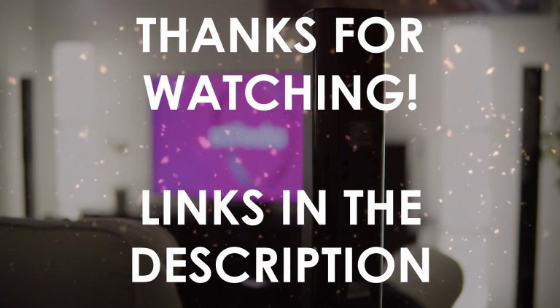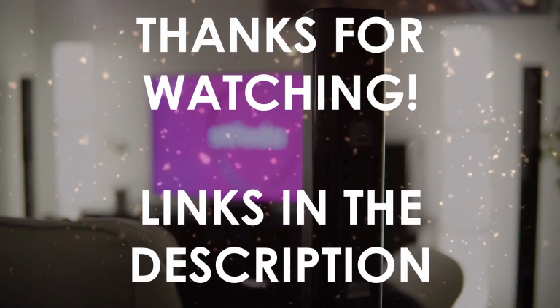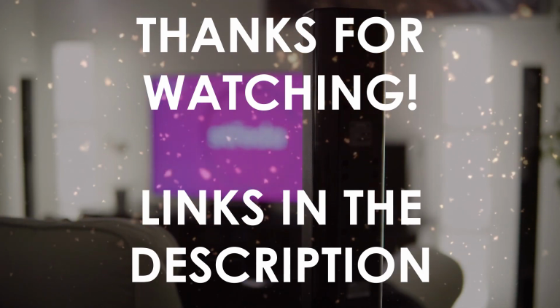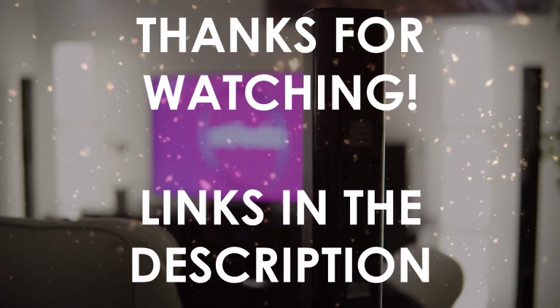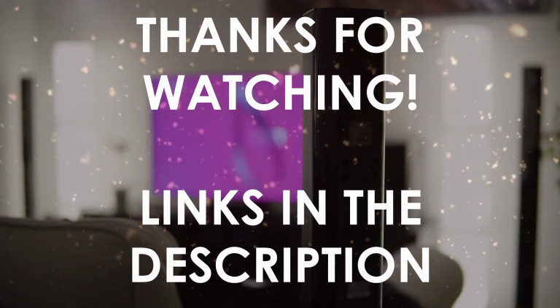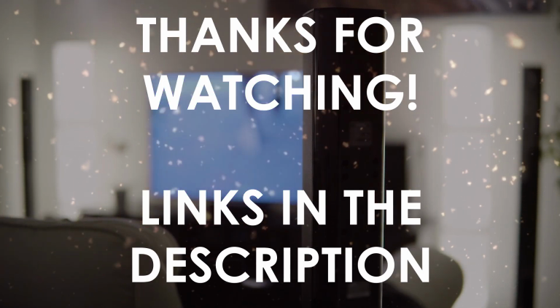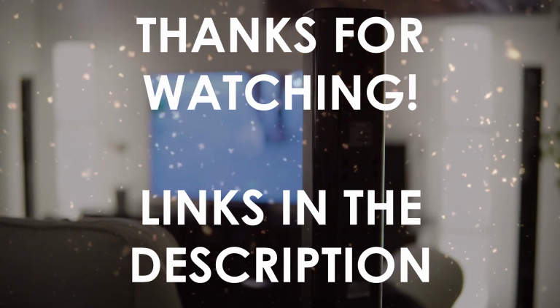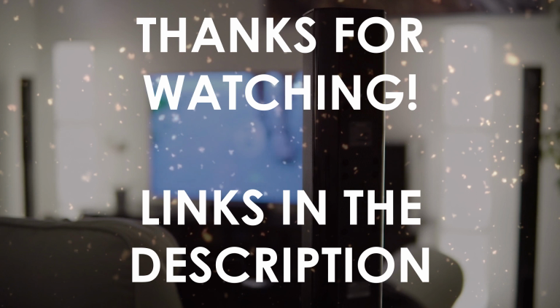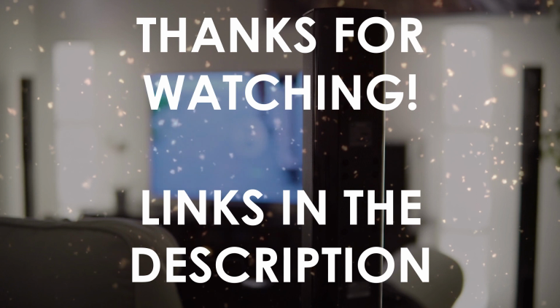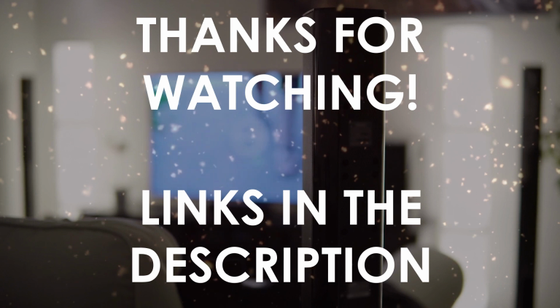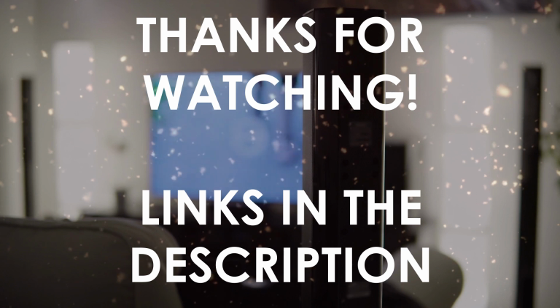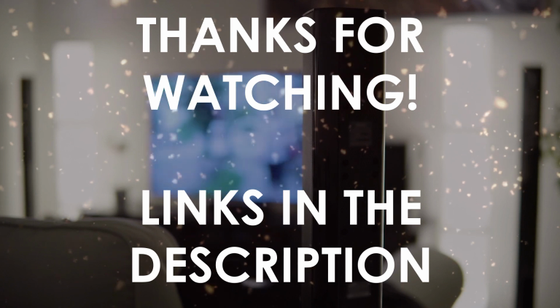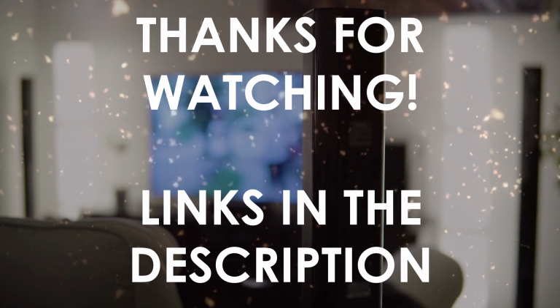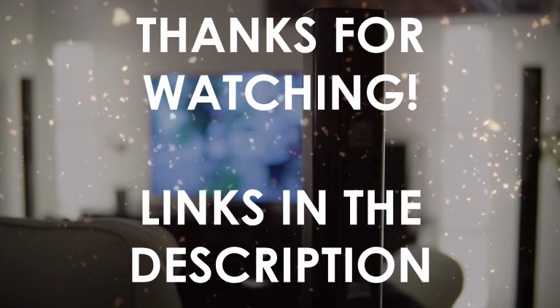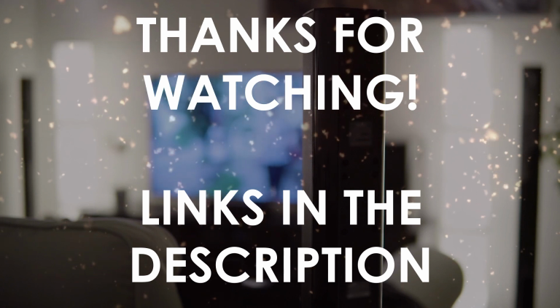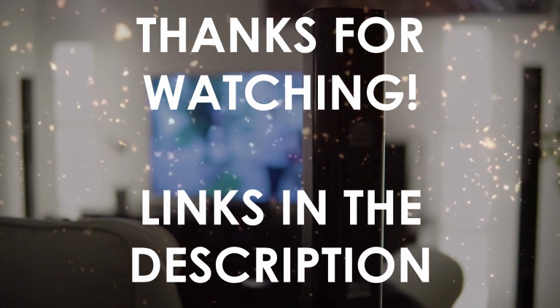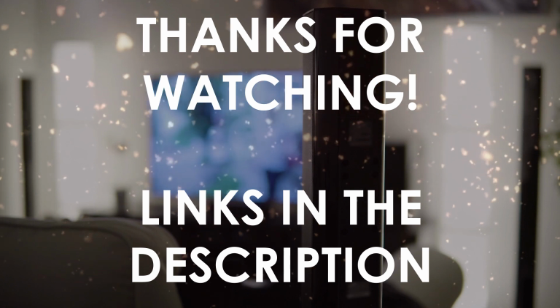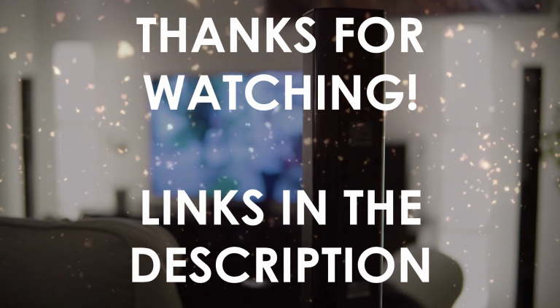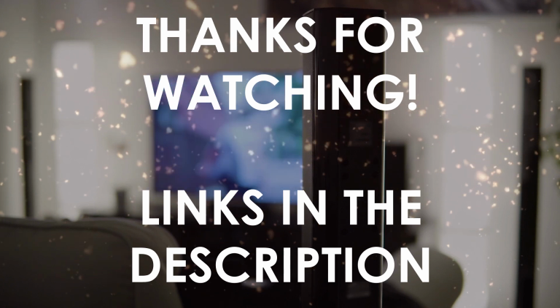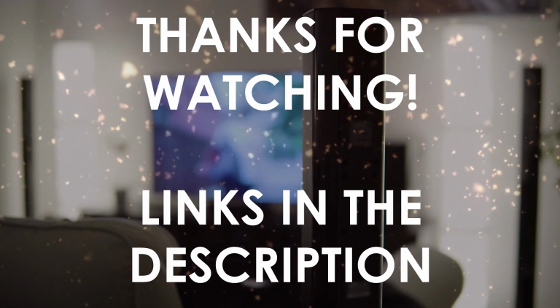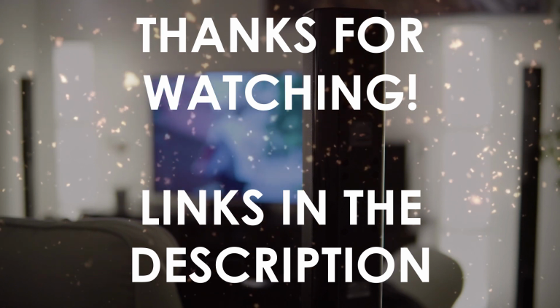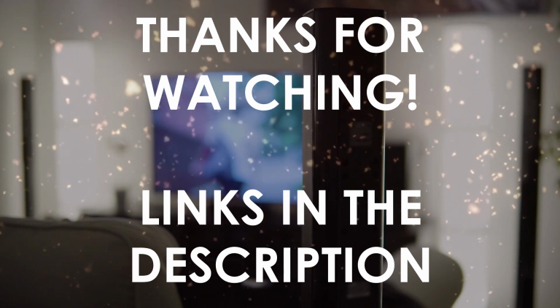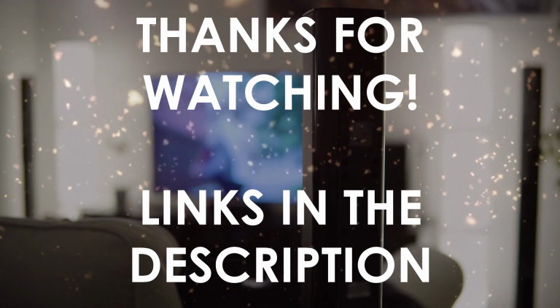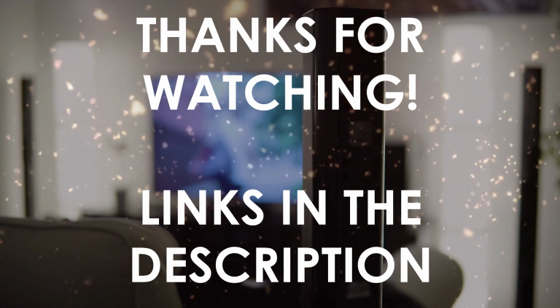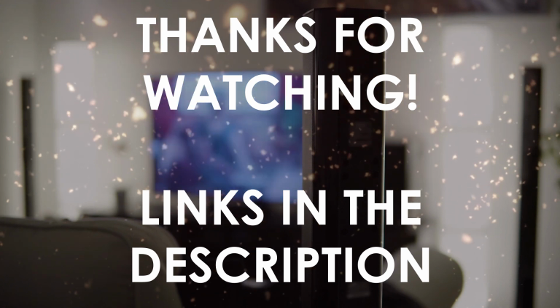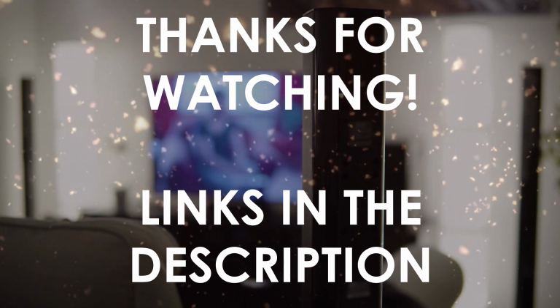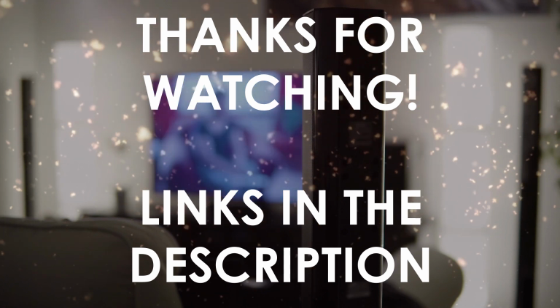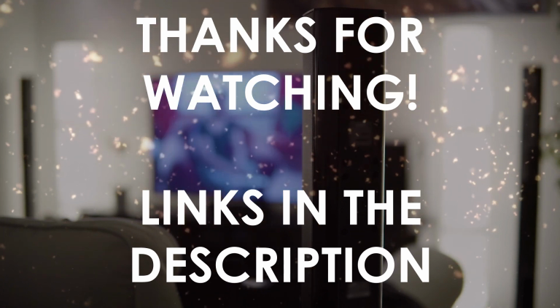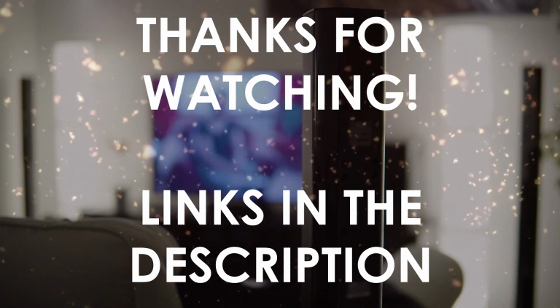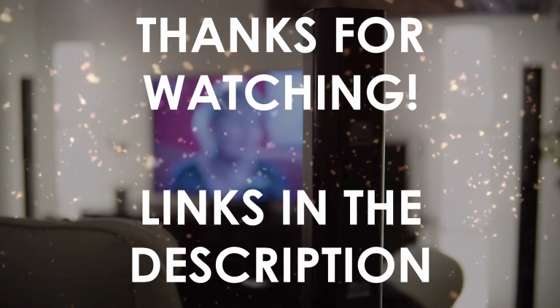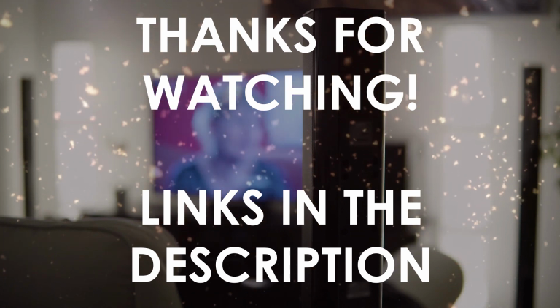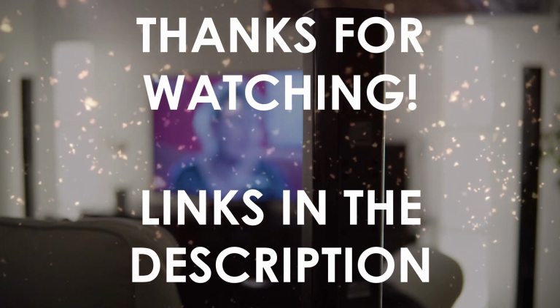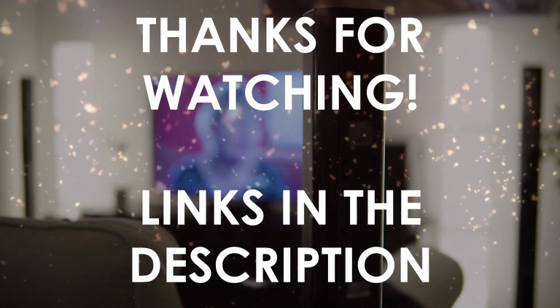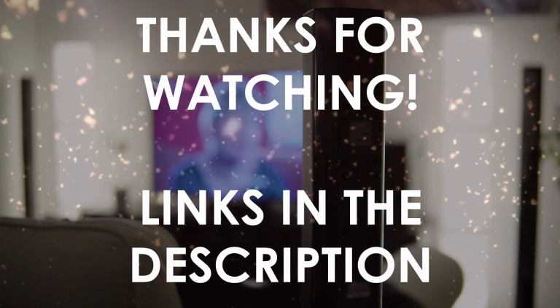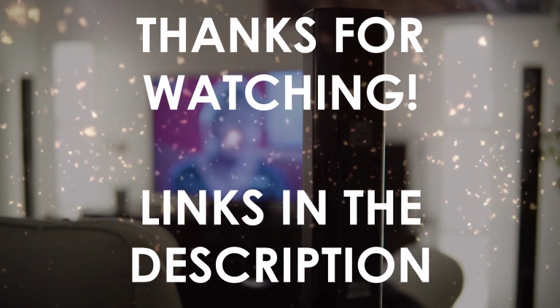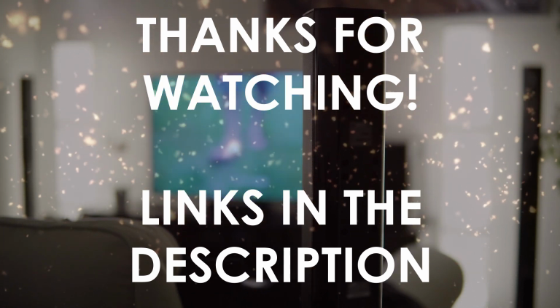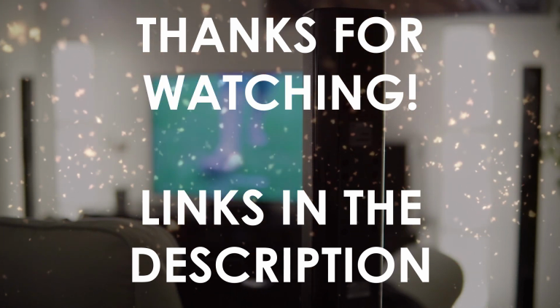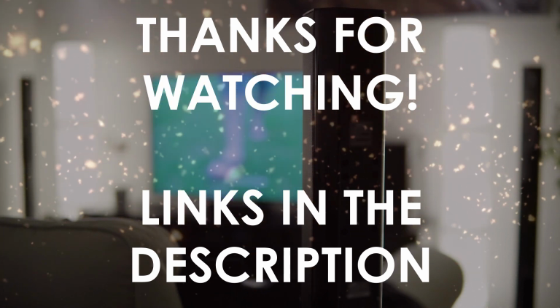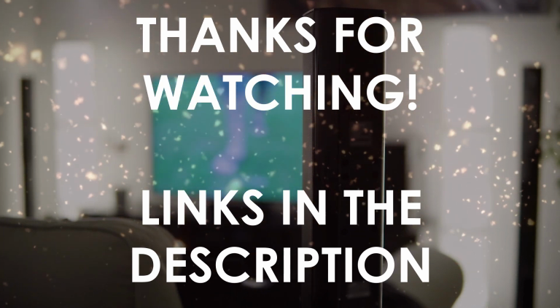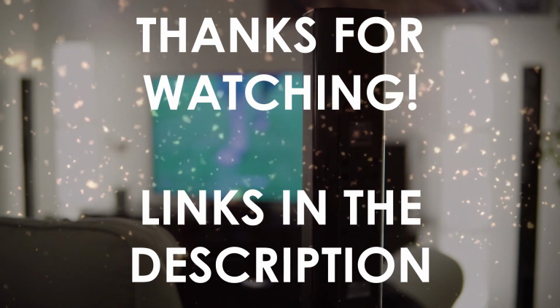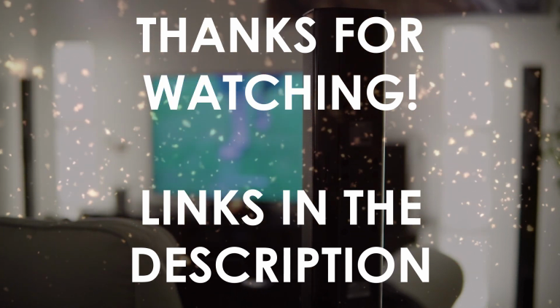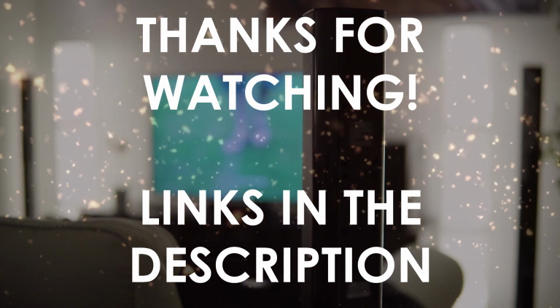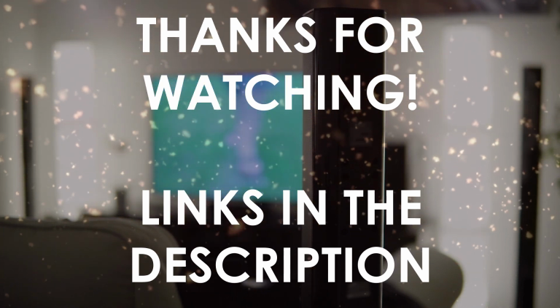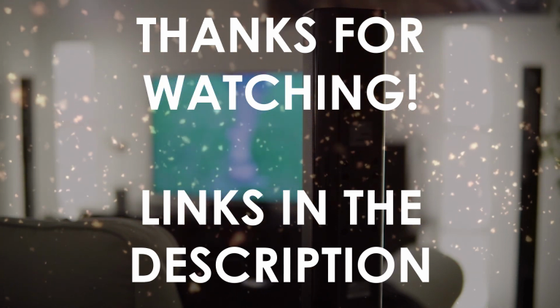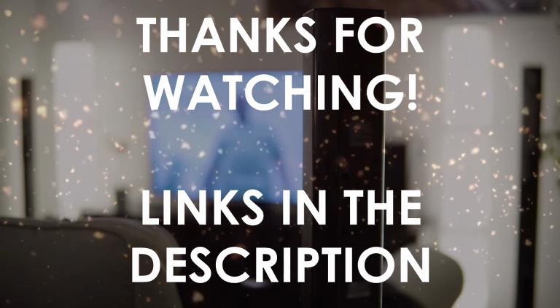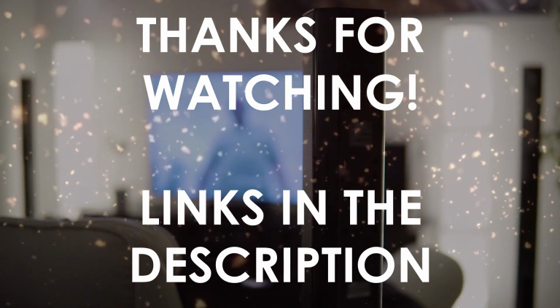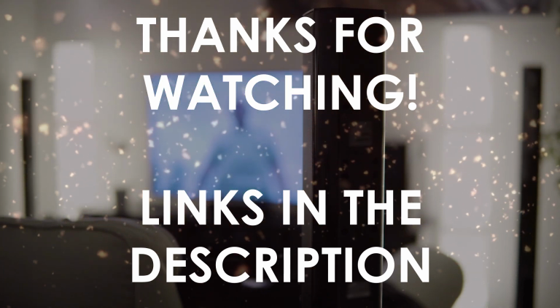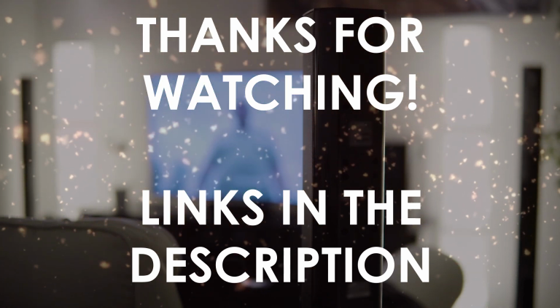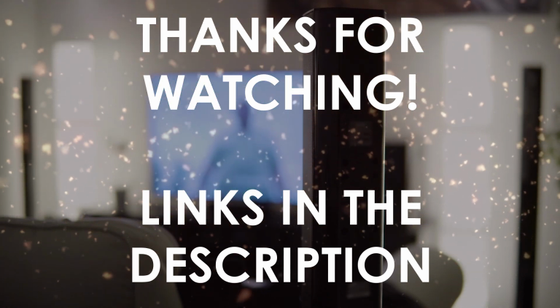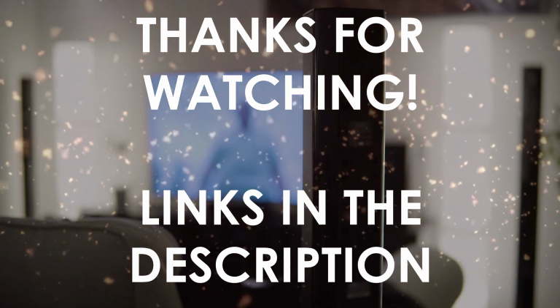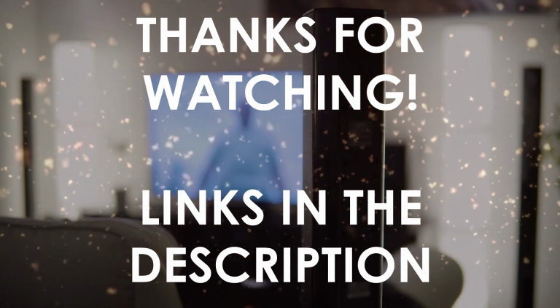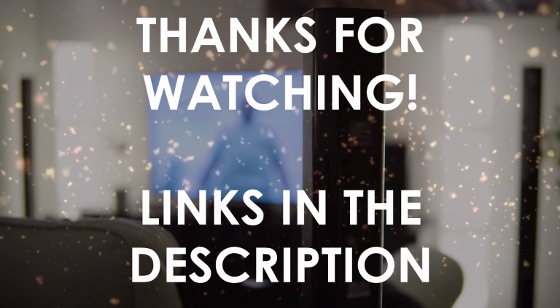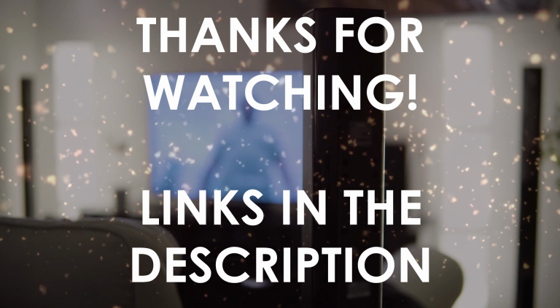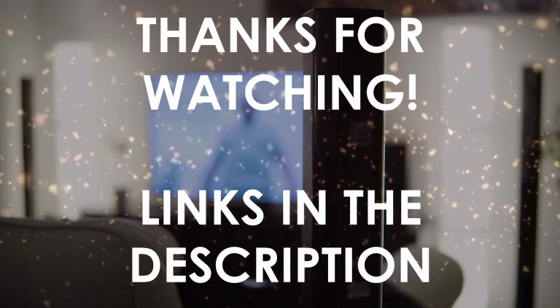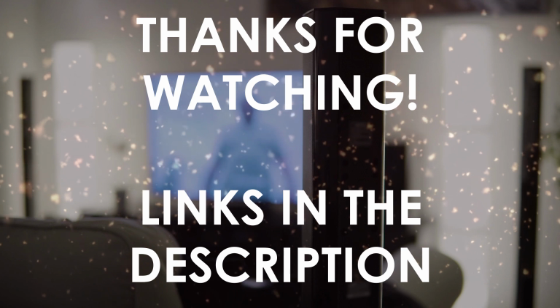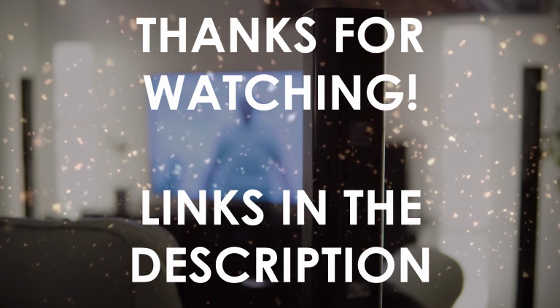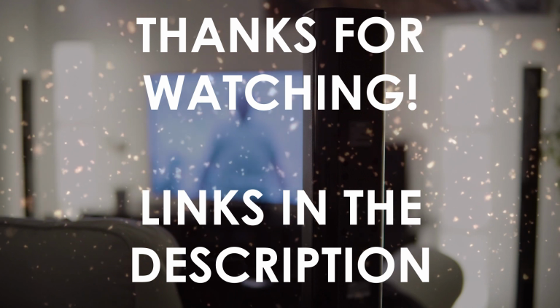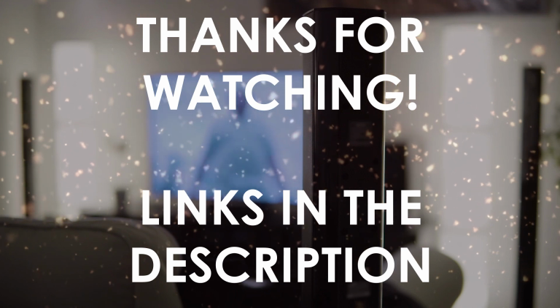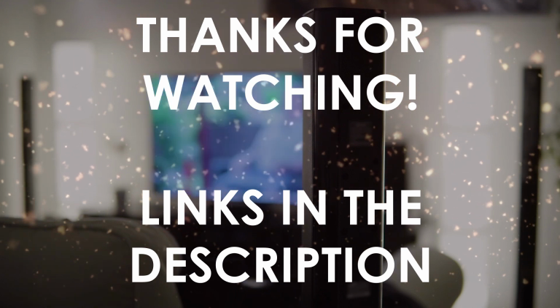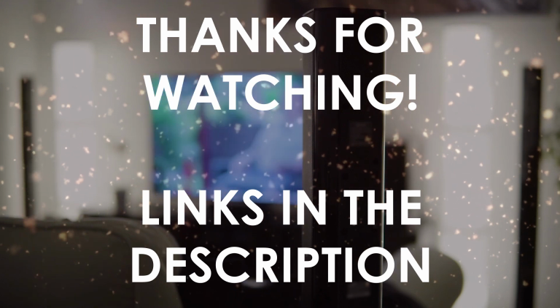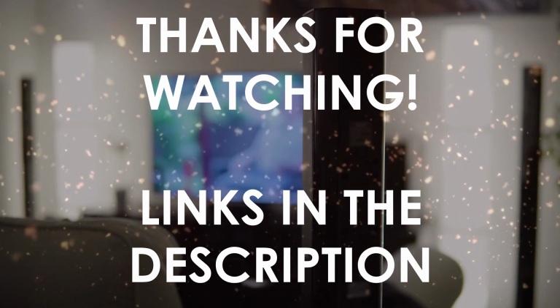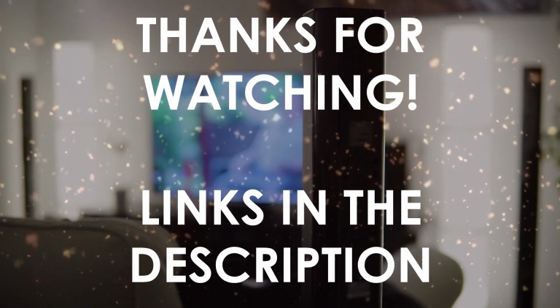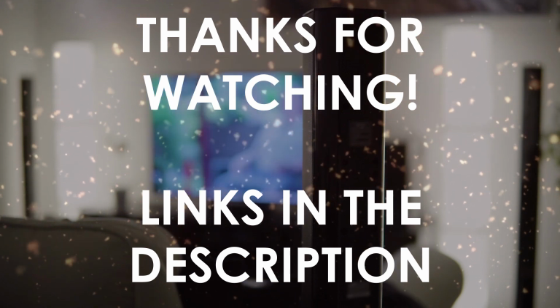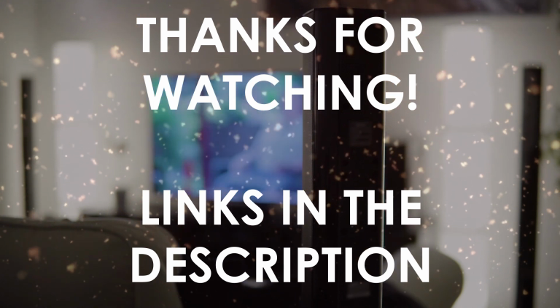You can find the links in the description to all of the products we mentioned in this video. If you have any questions, leave a comment below.